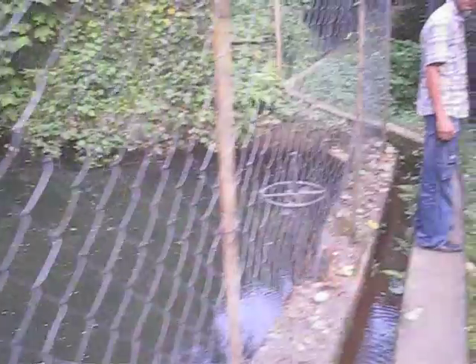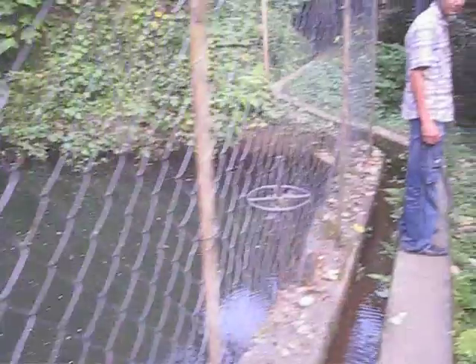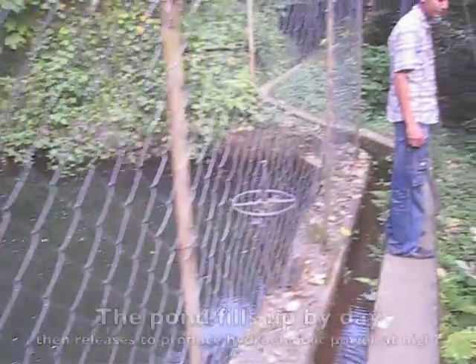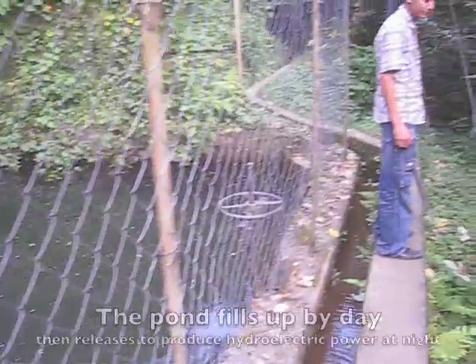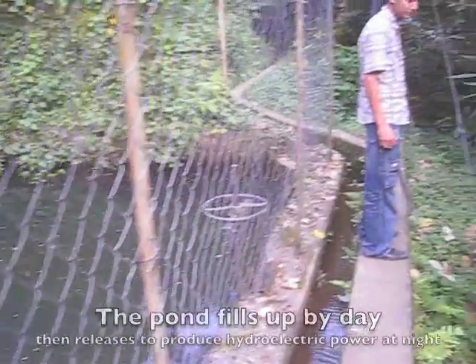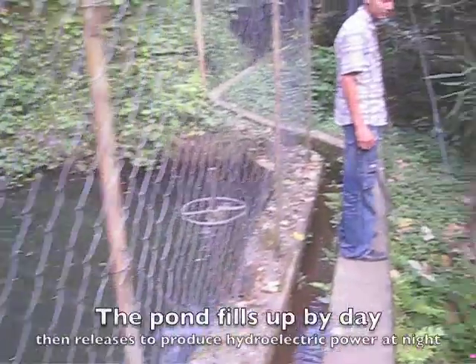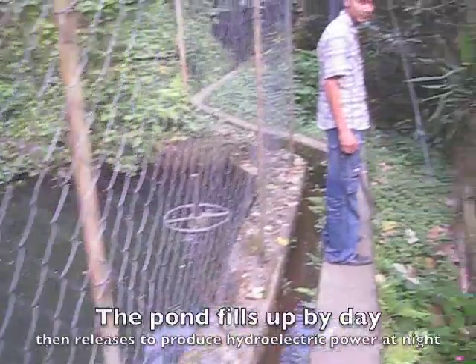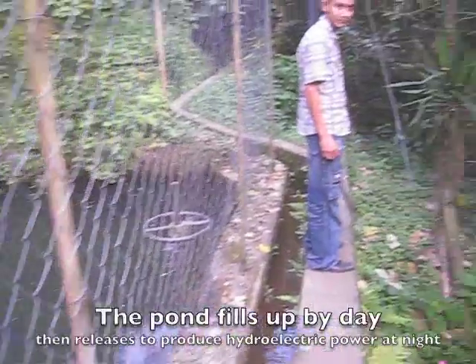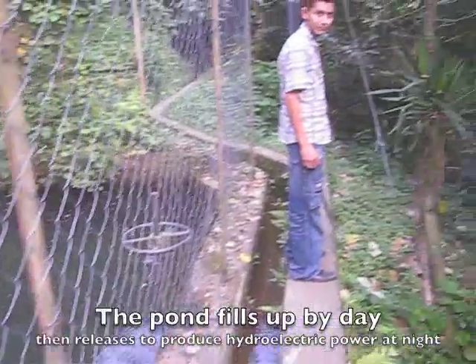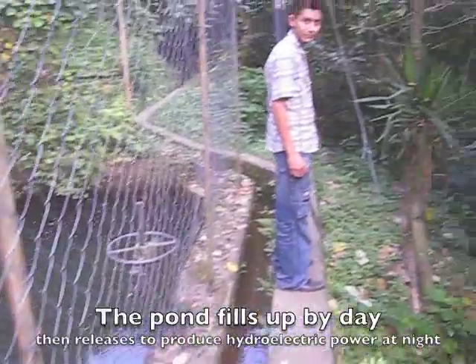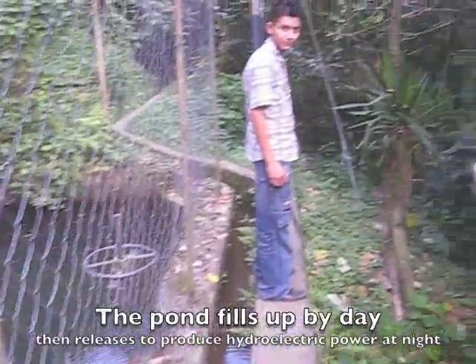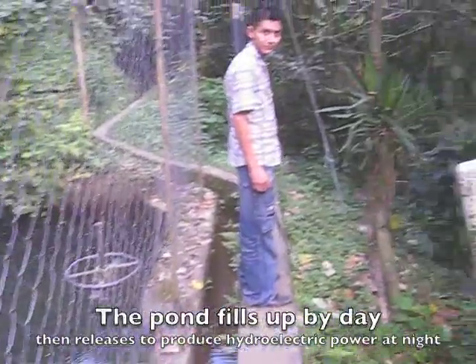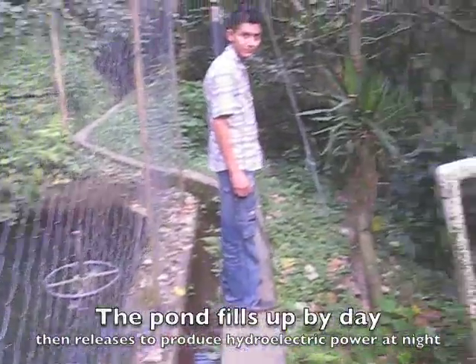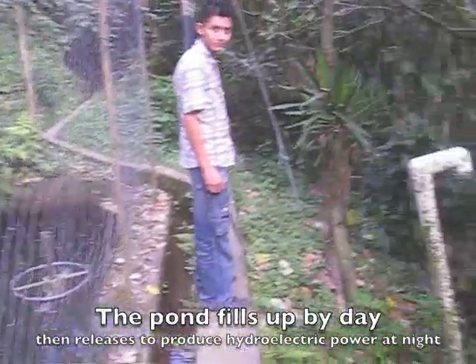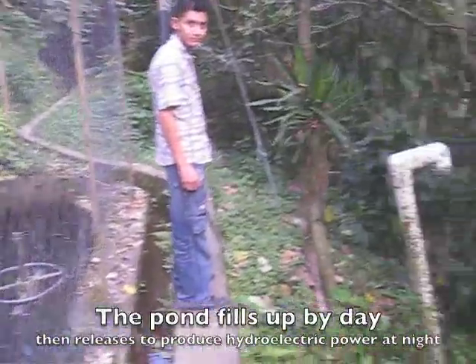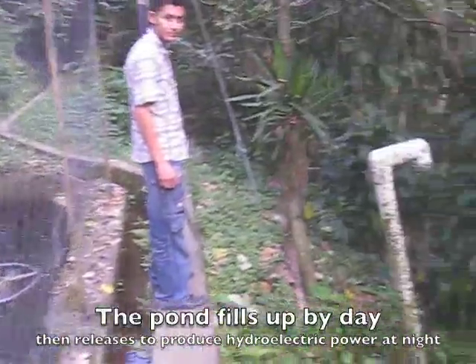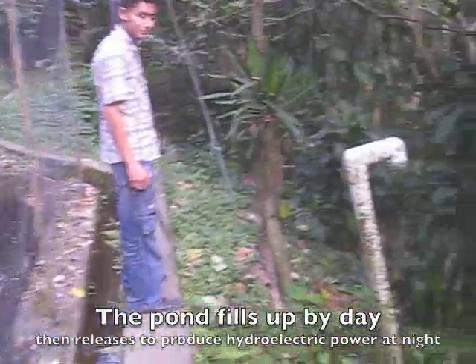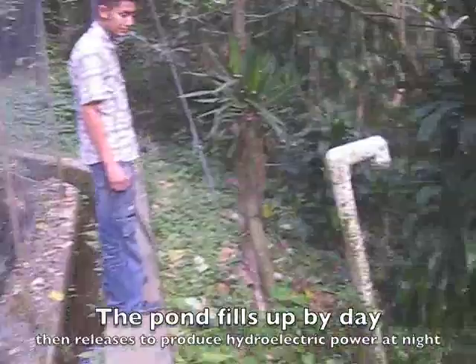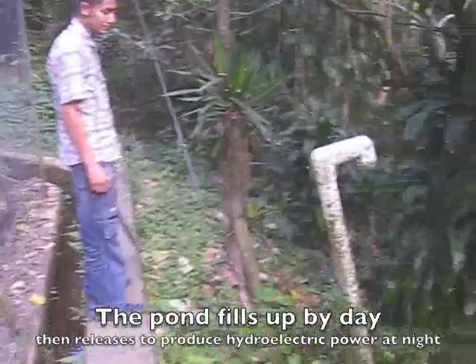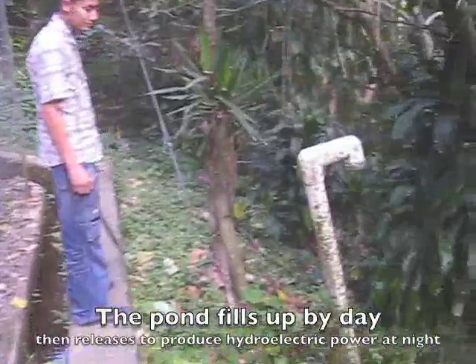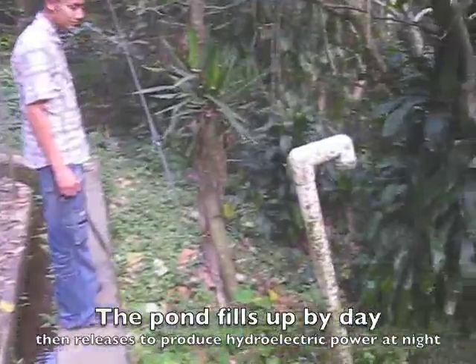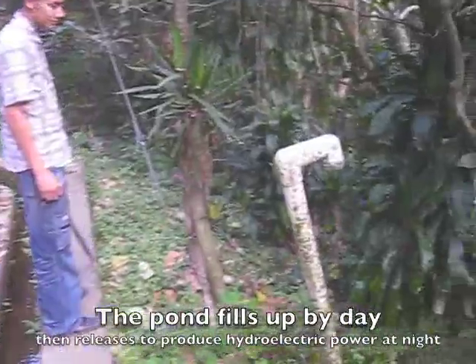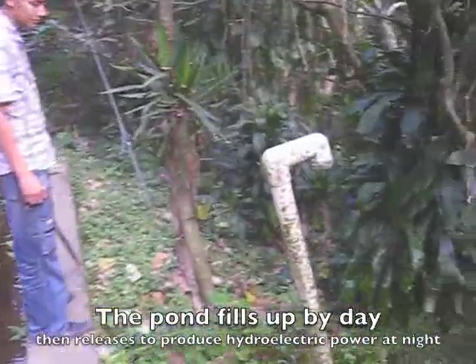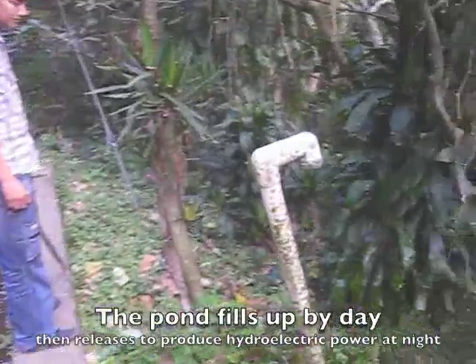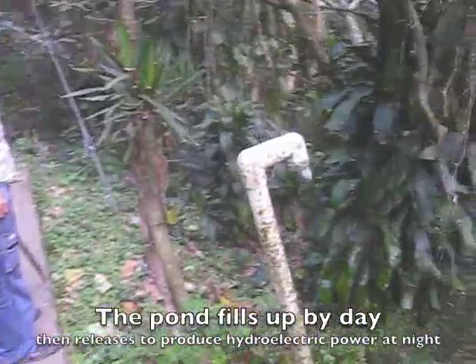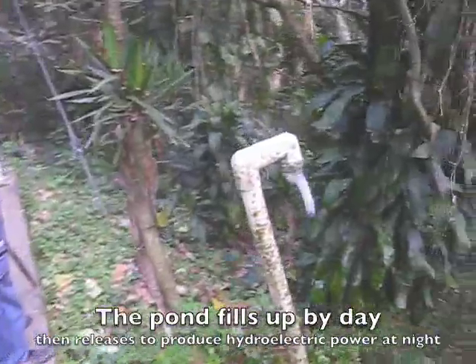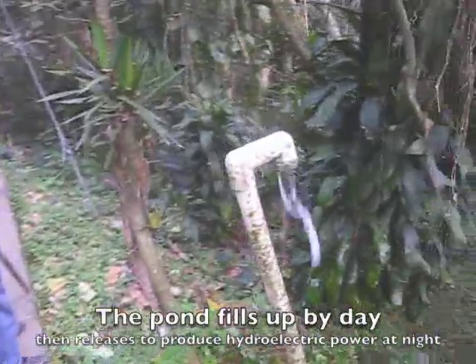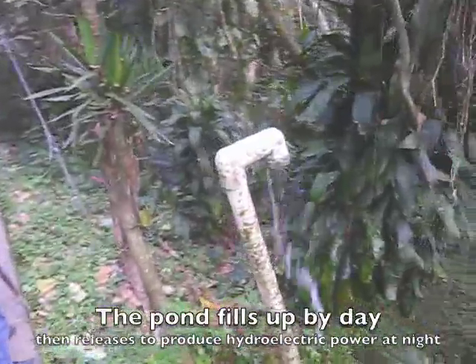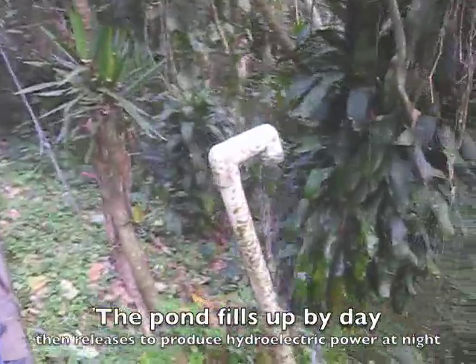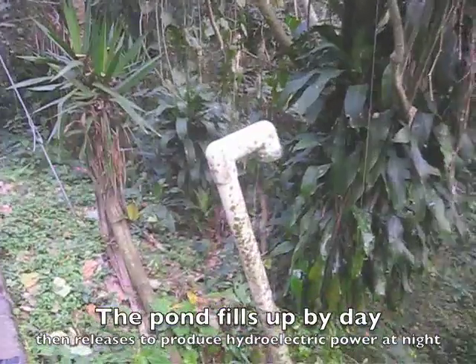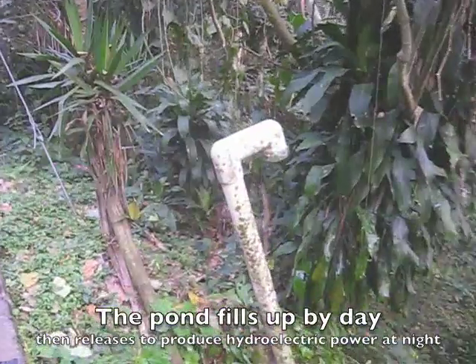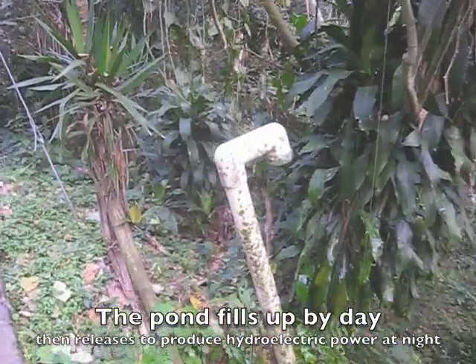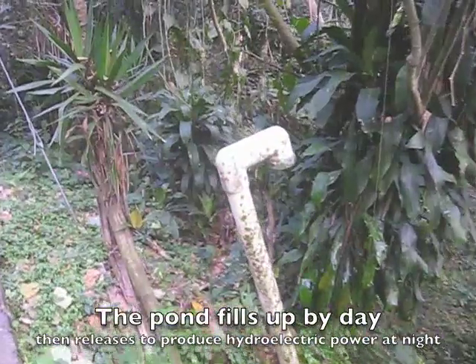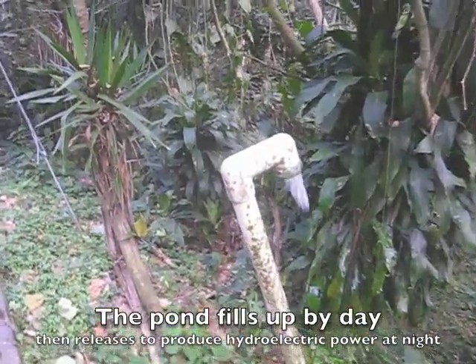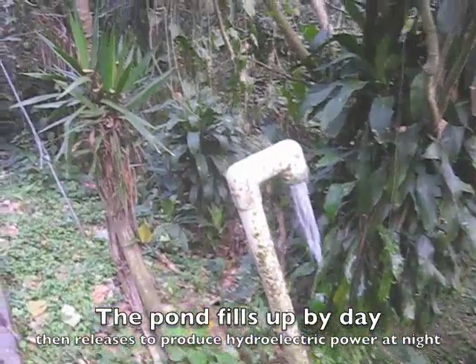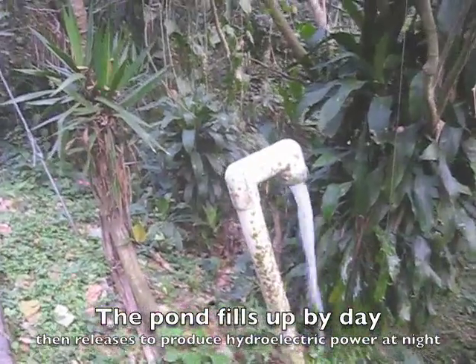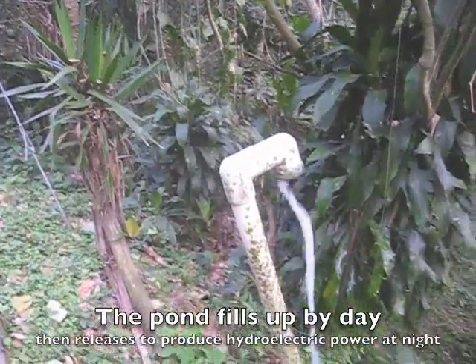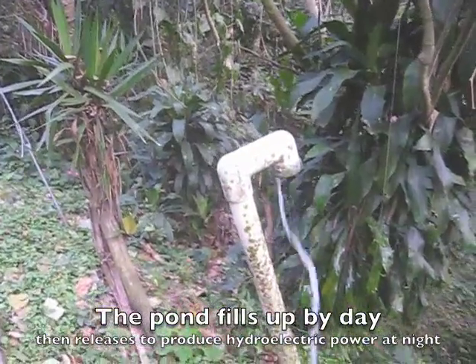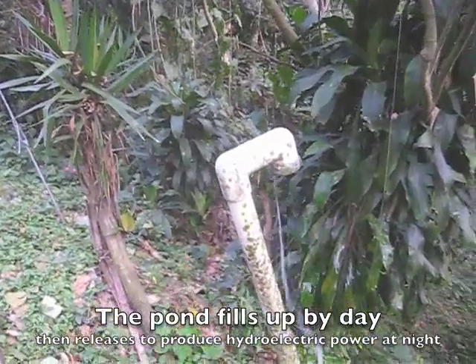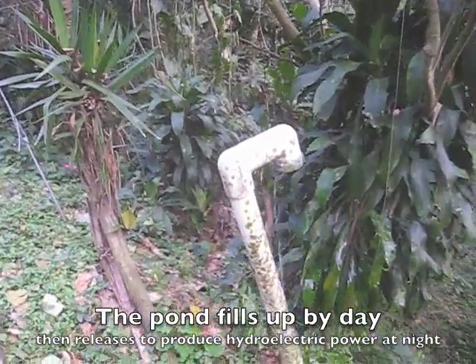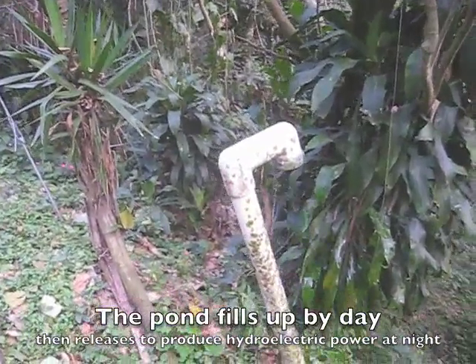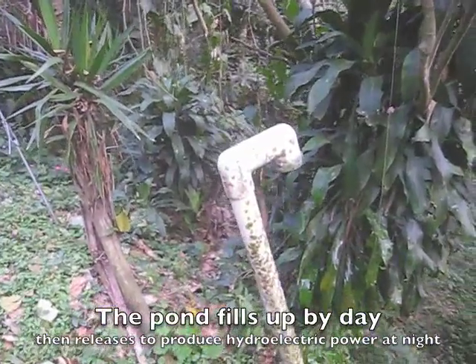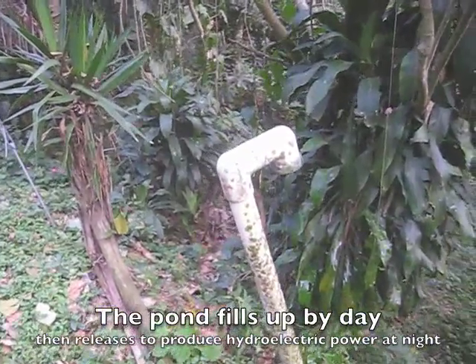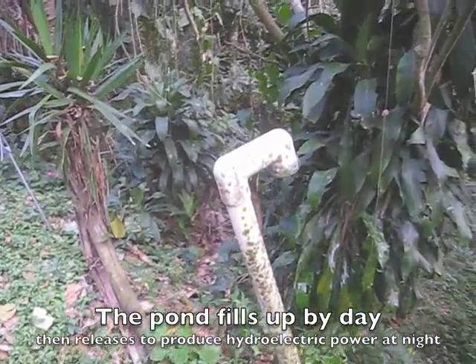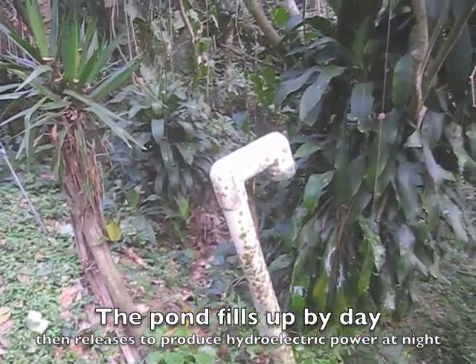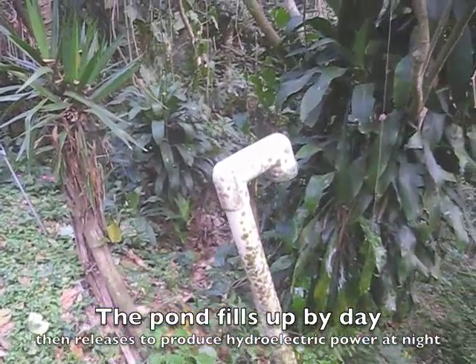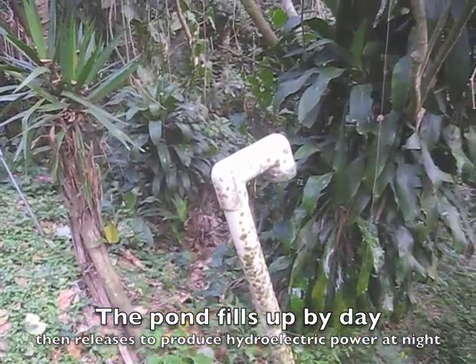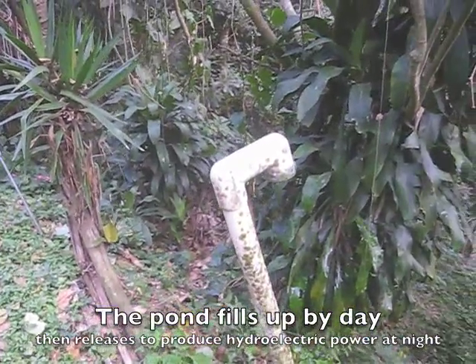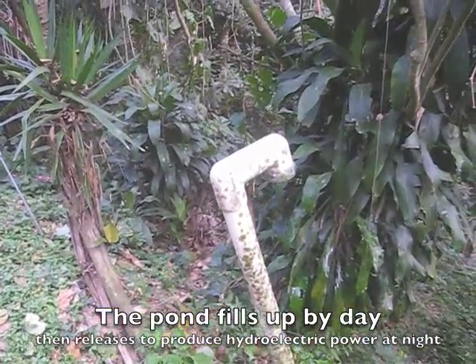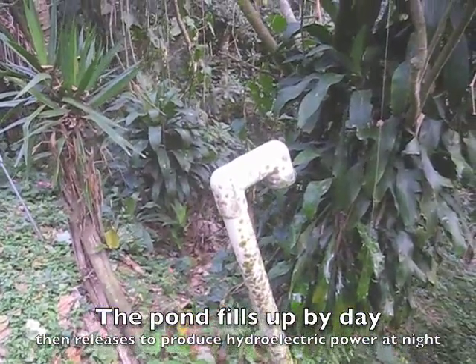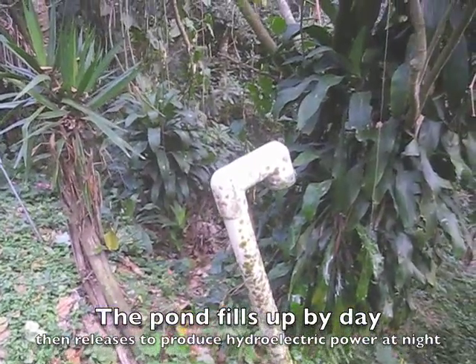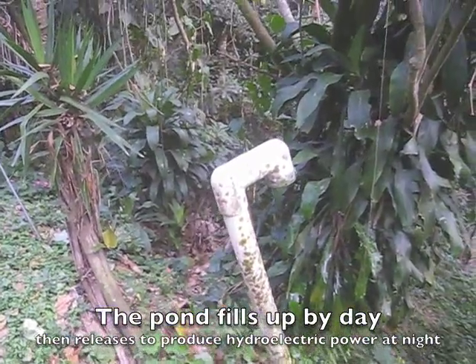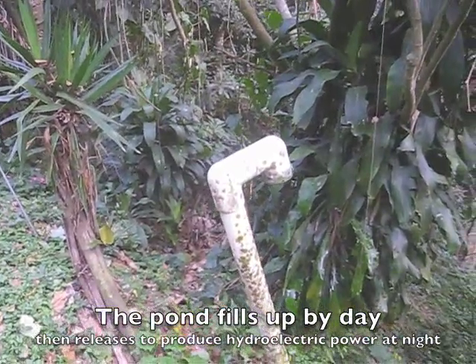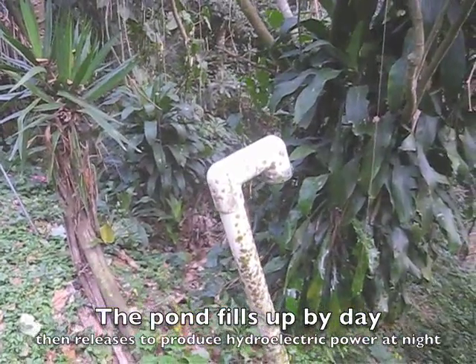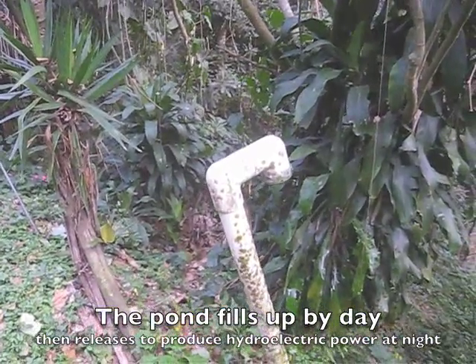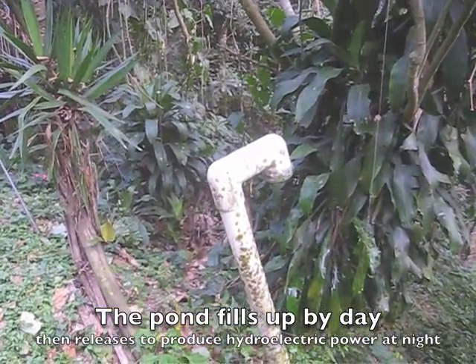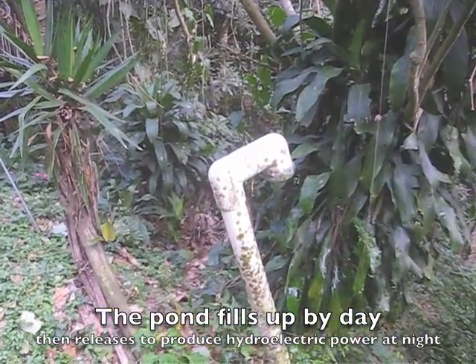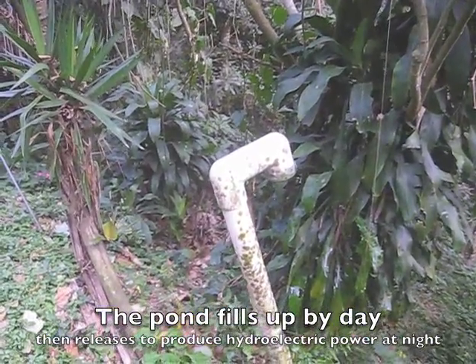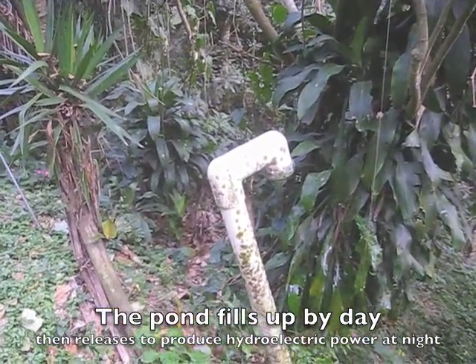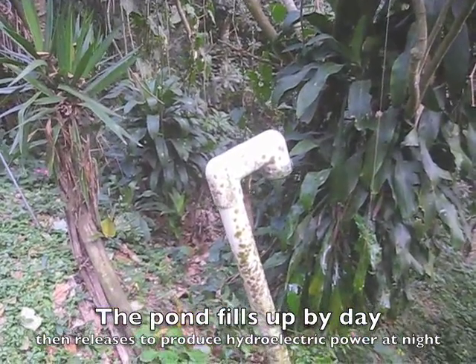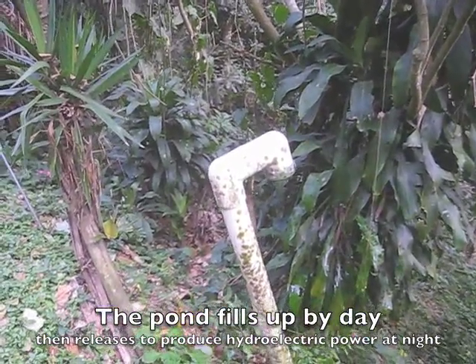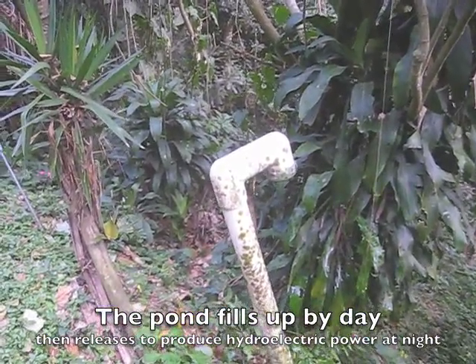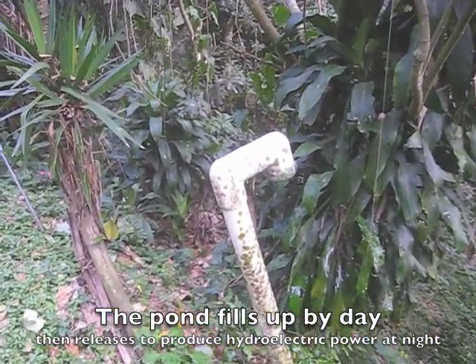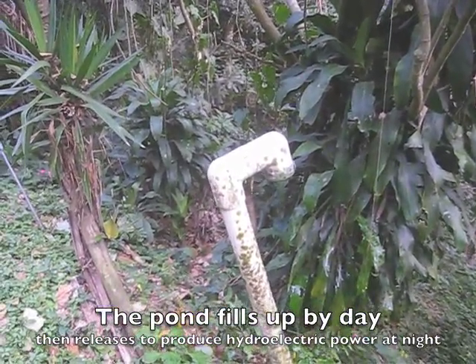Alfide says that in 10 minutes they'll have electricity from this pipe that will transmit the water down below.